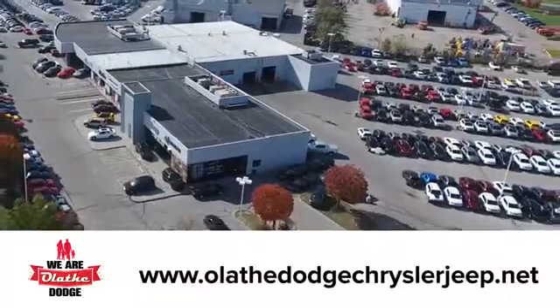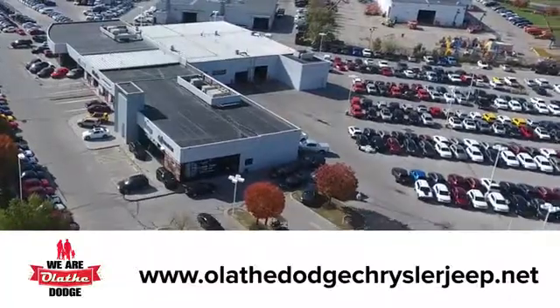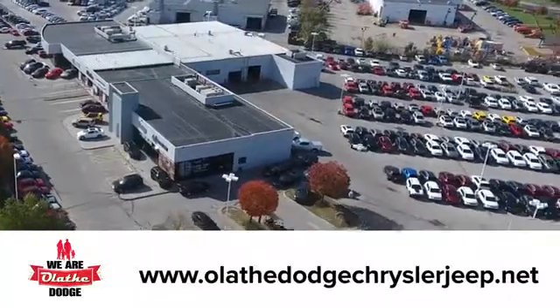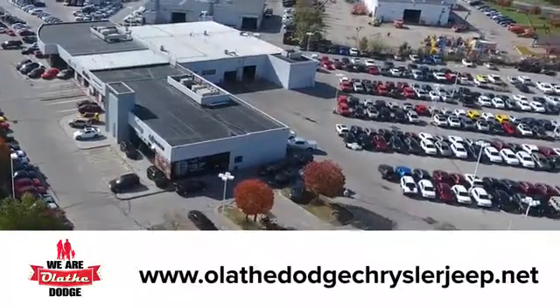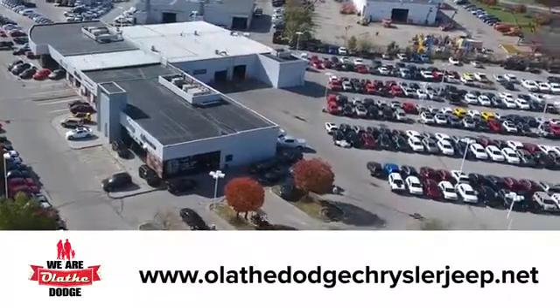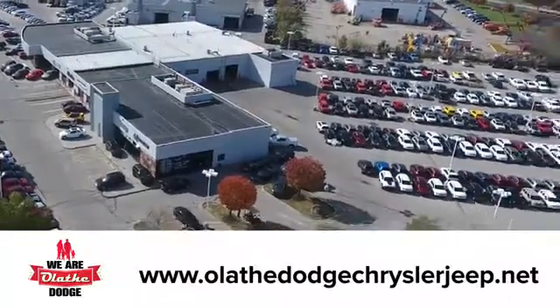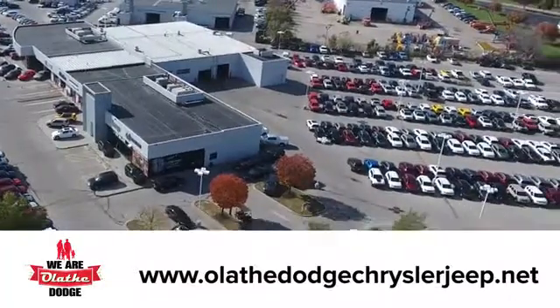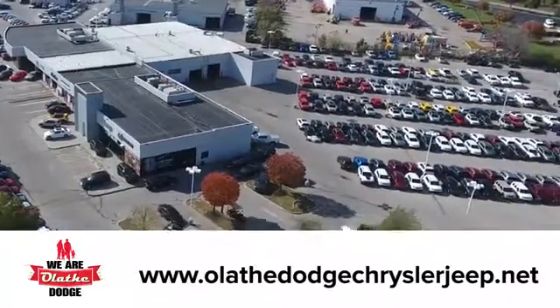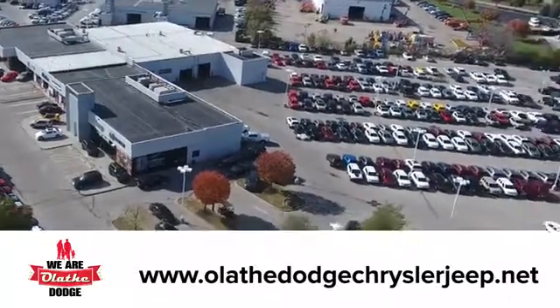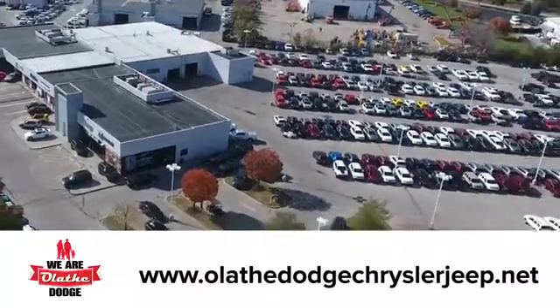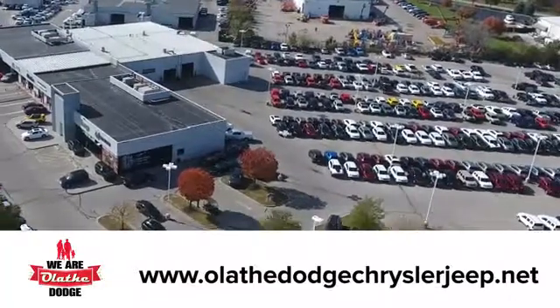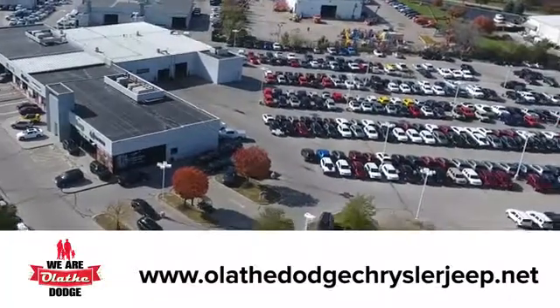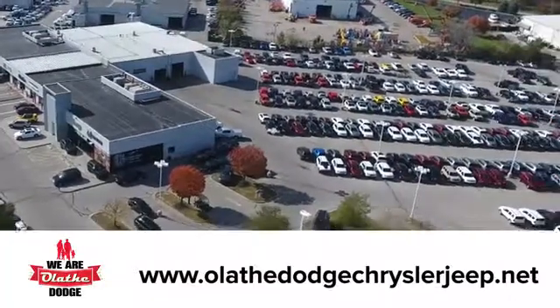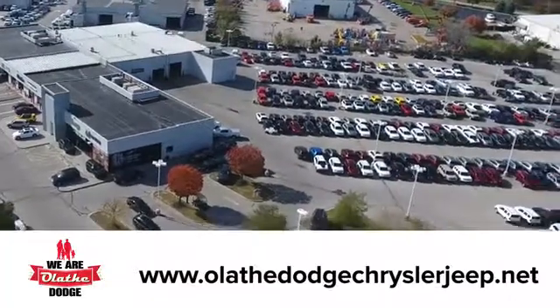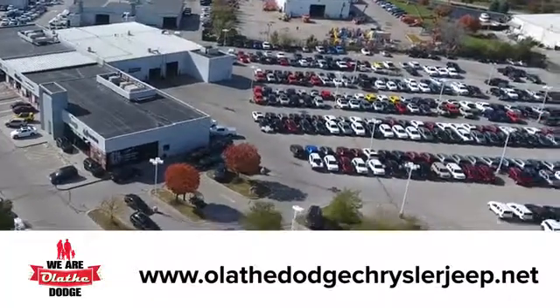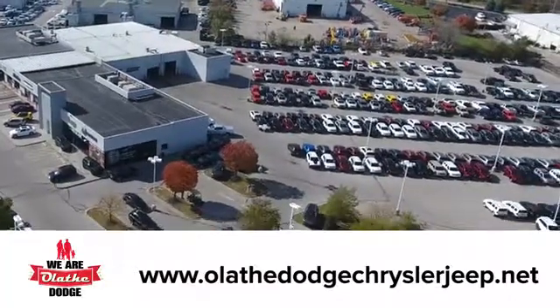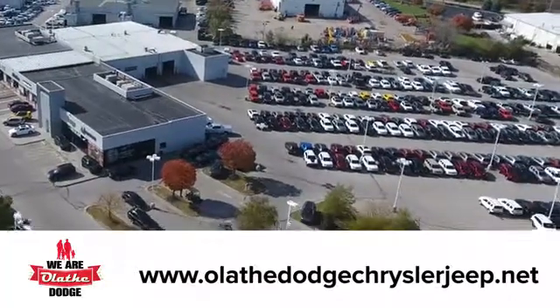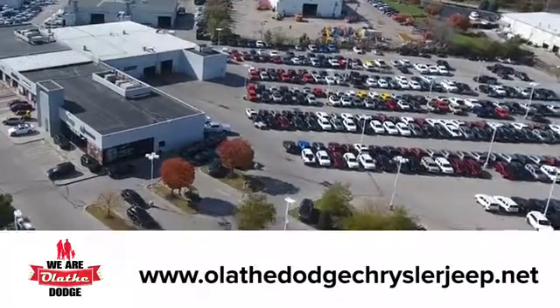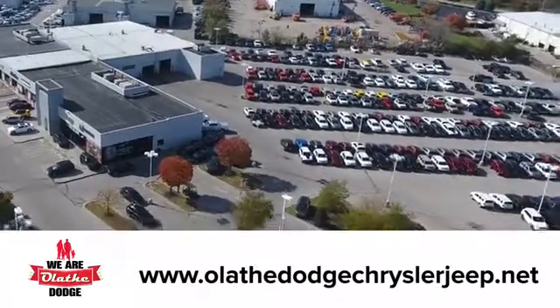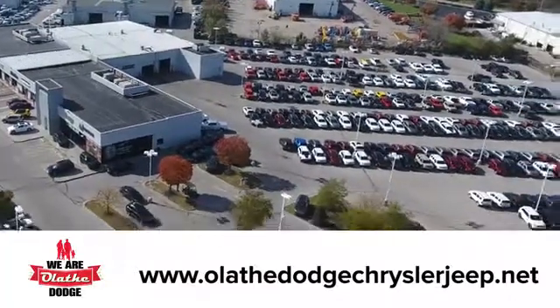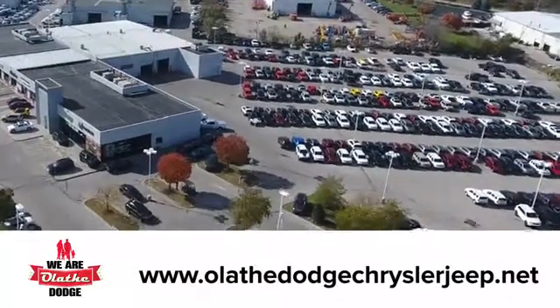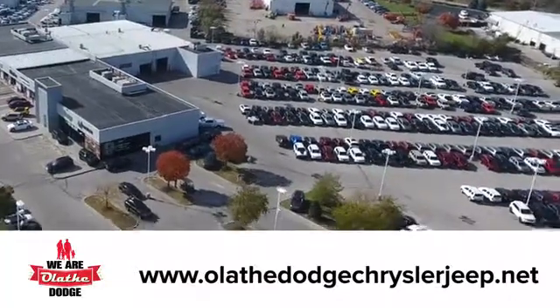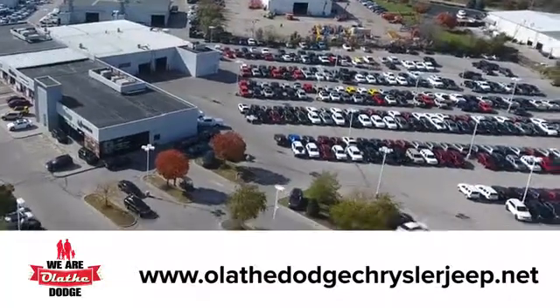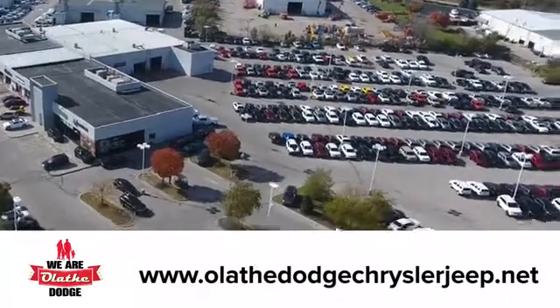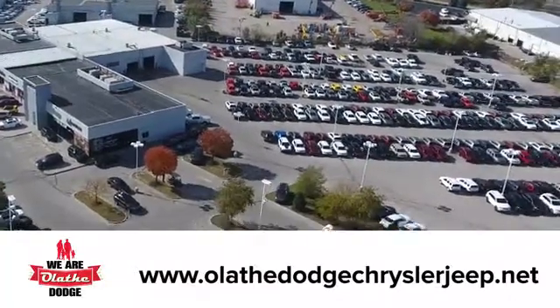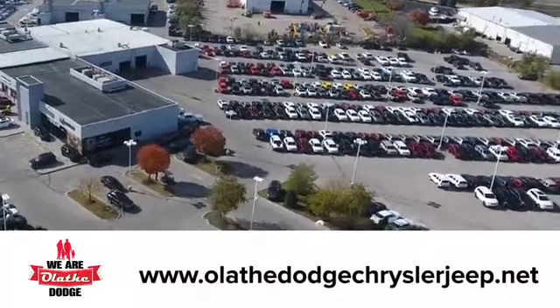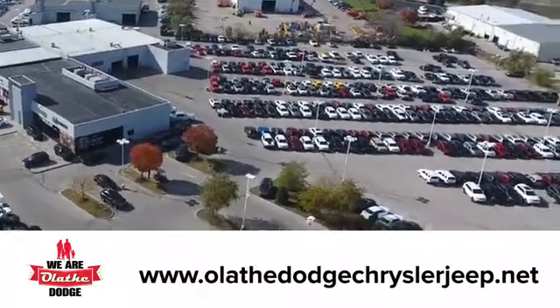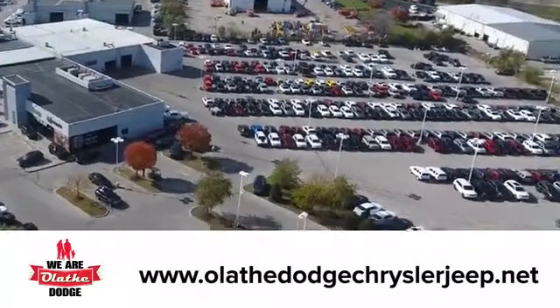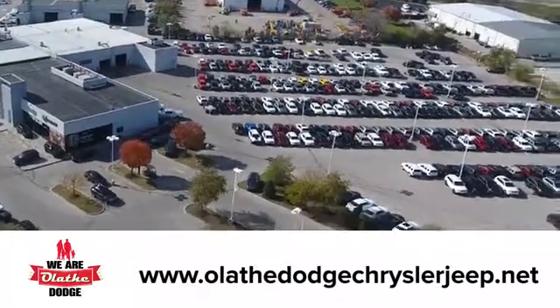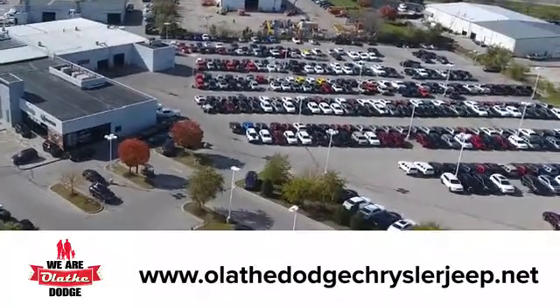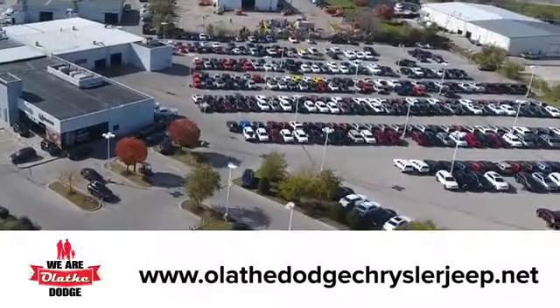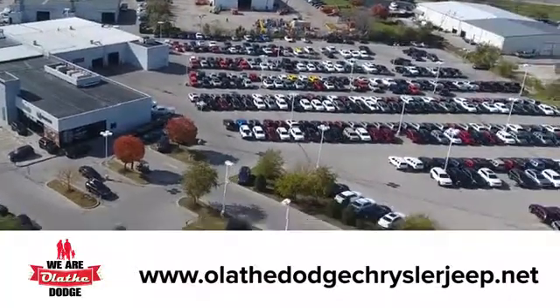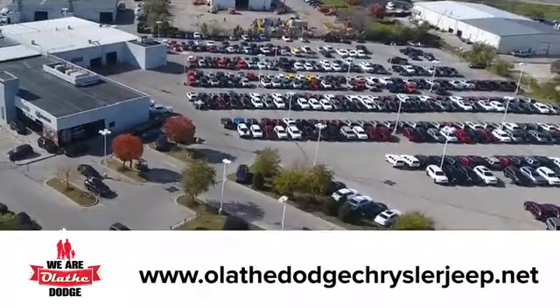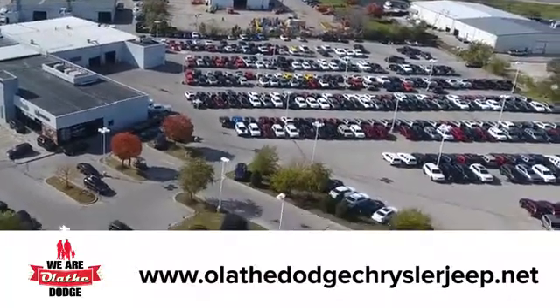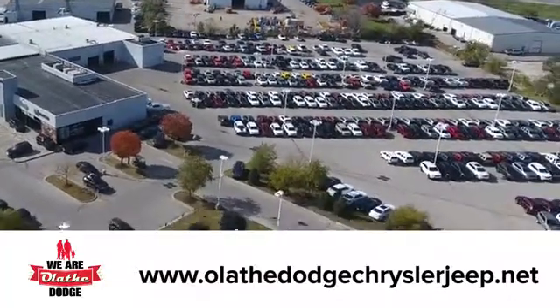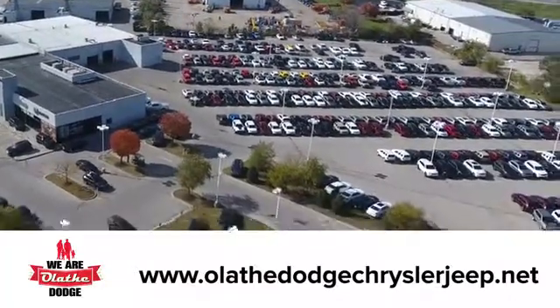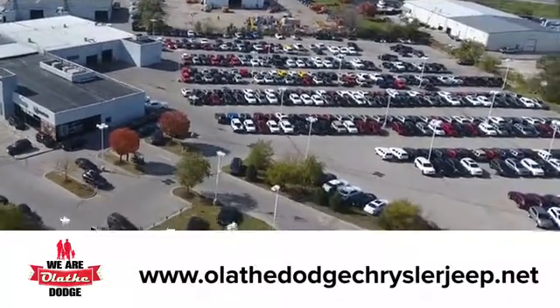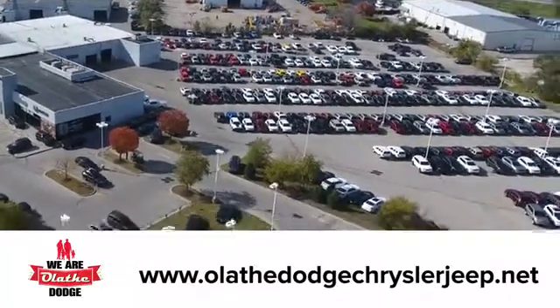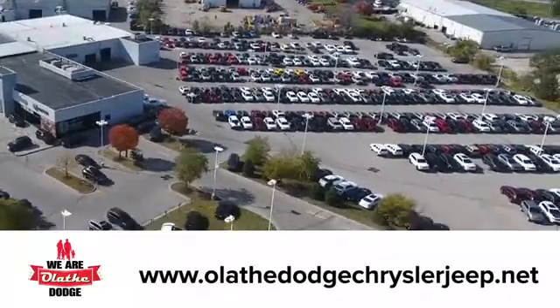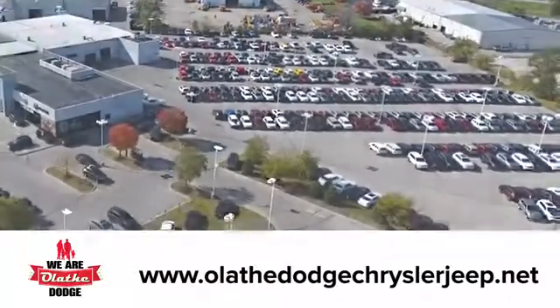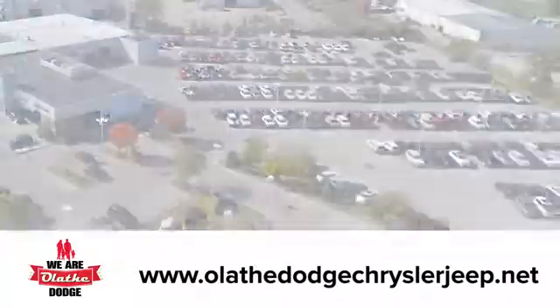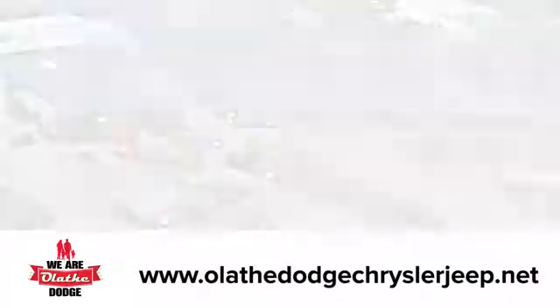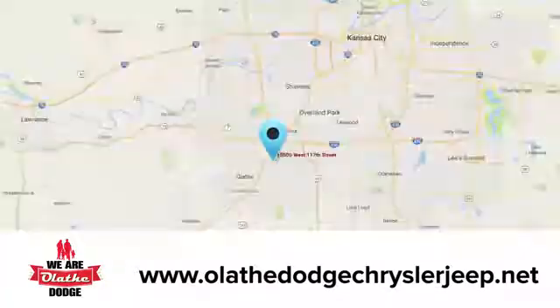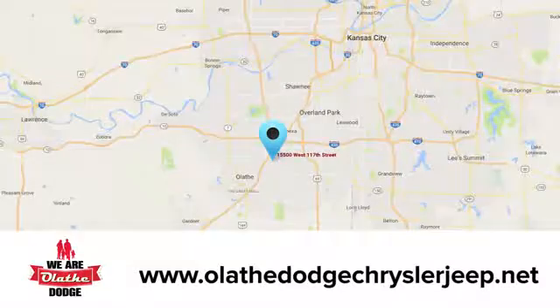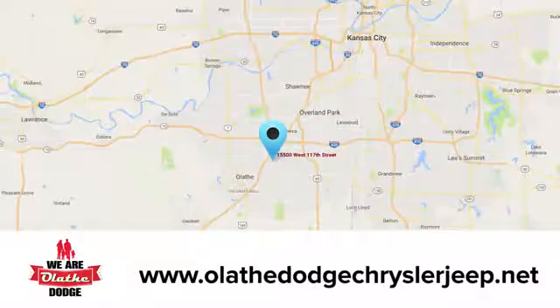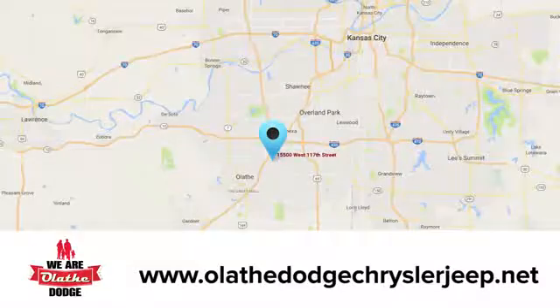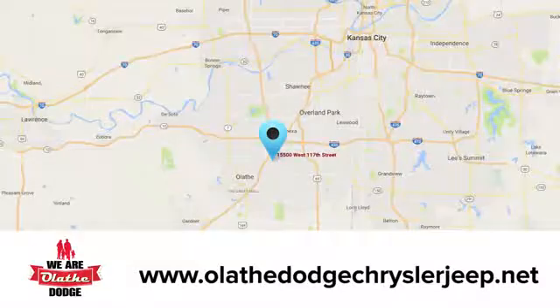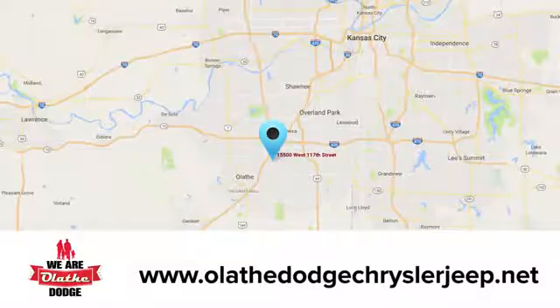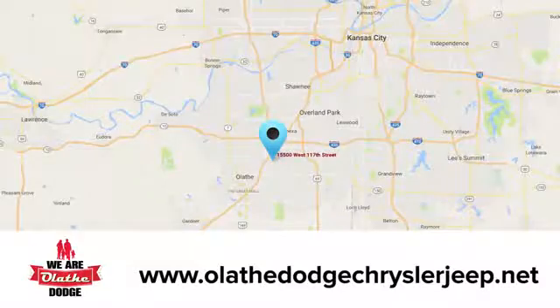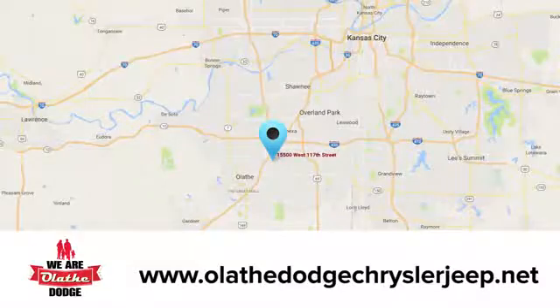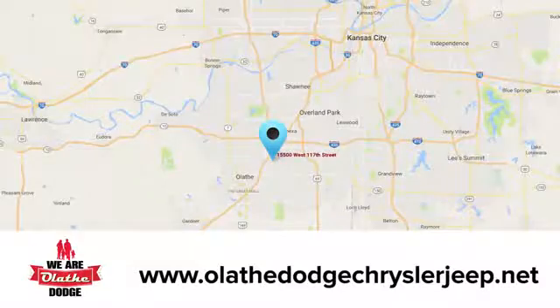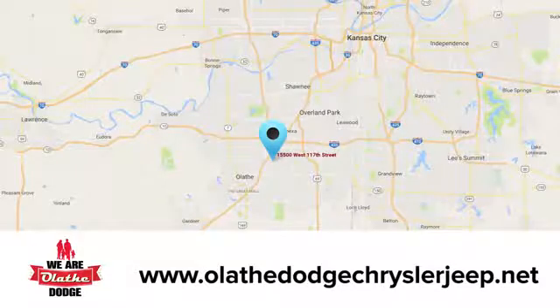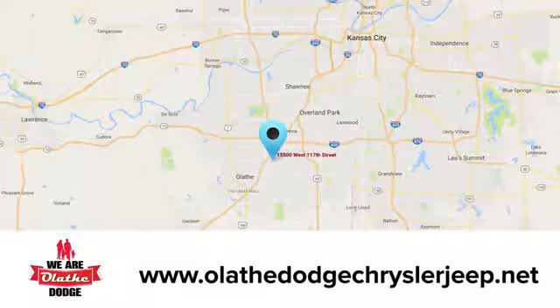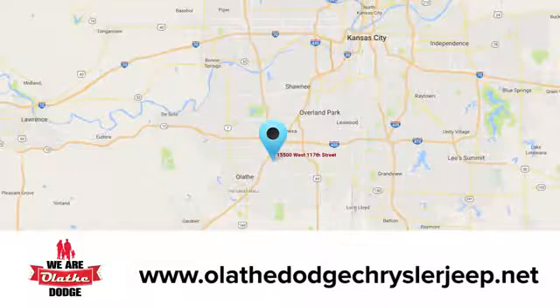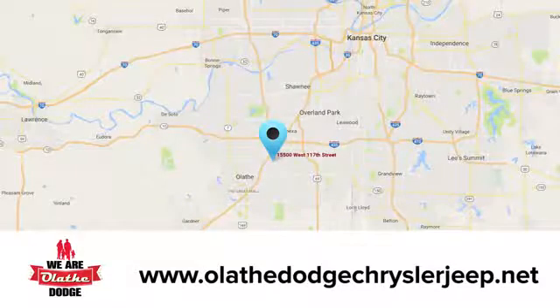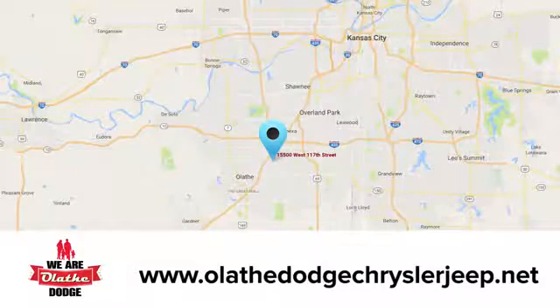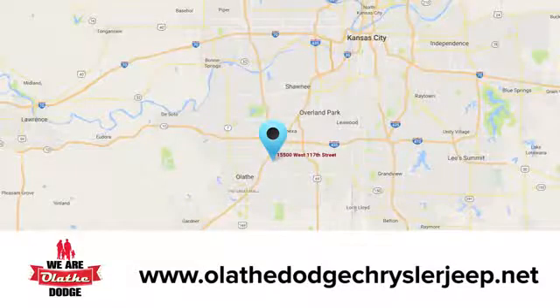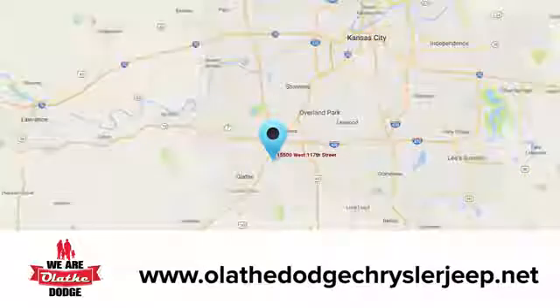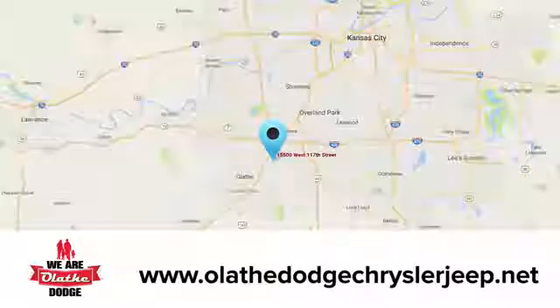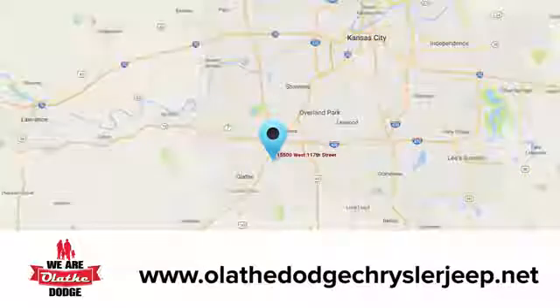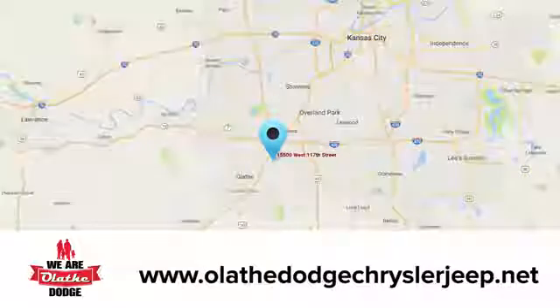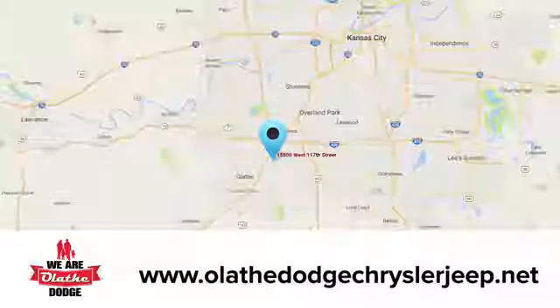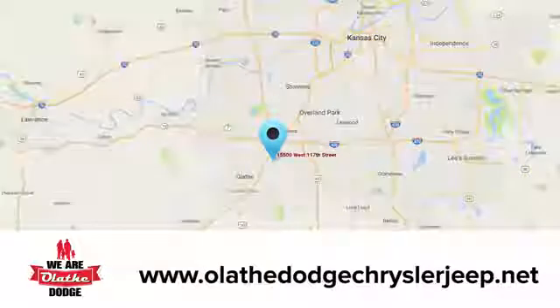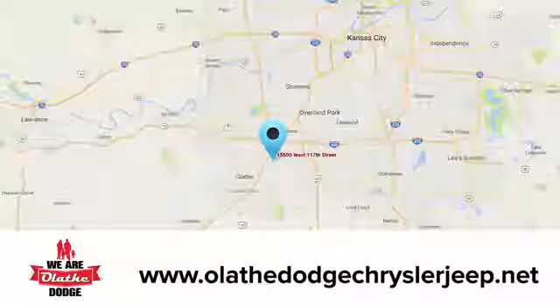At Olathe Dodge Chrysler Jeep Ram, we have an incredible inventory of new and pre-owned vehicles to choose from. Stop in and see us today.